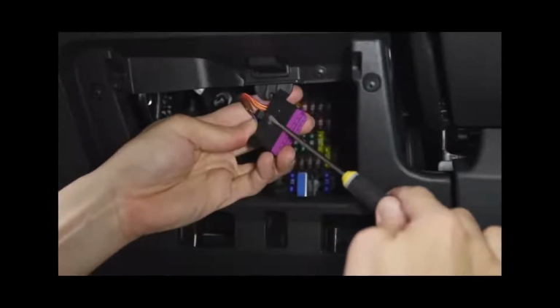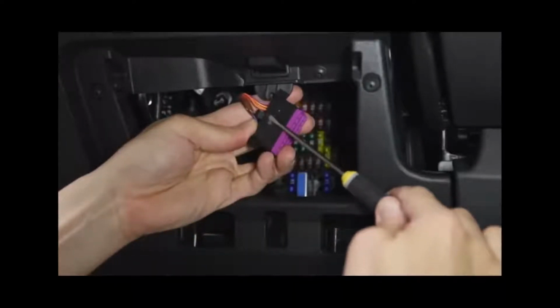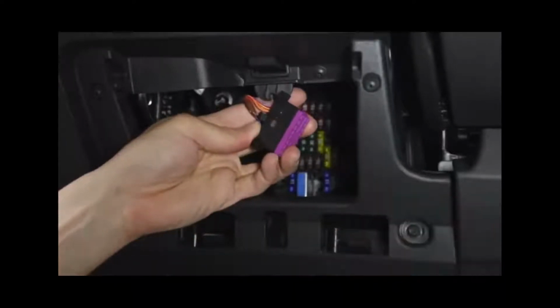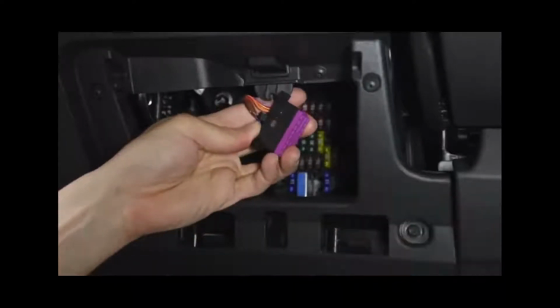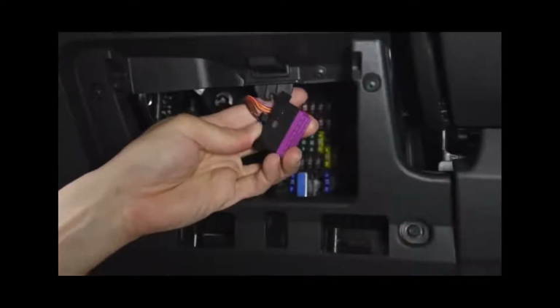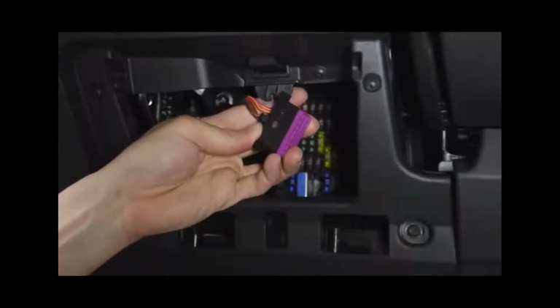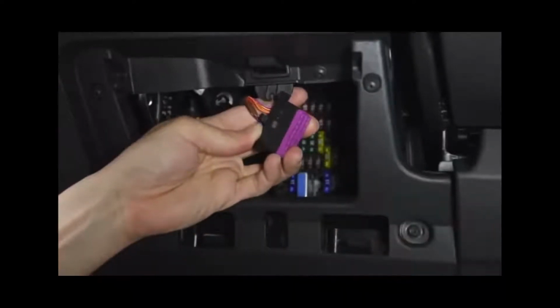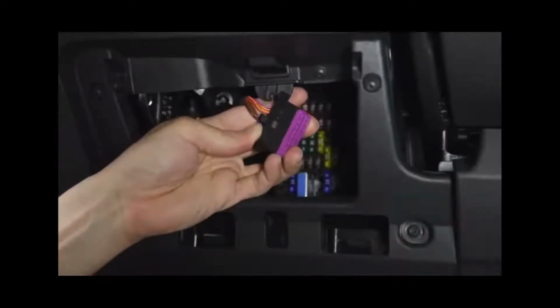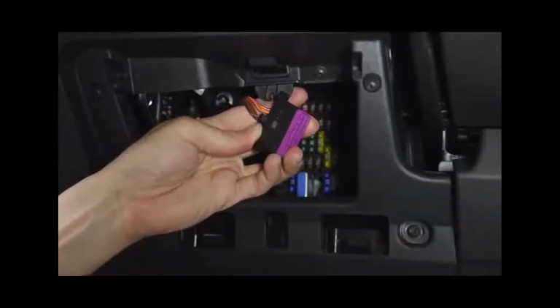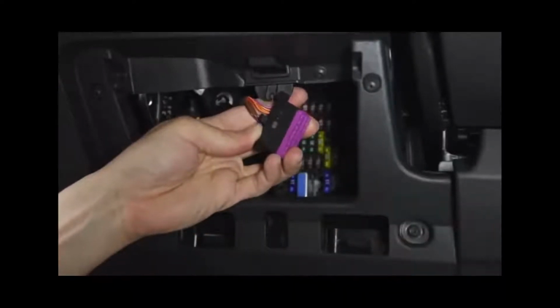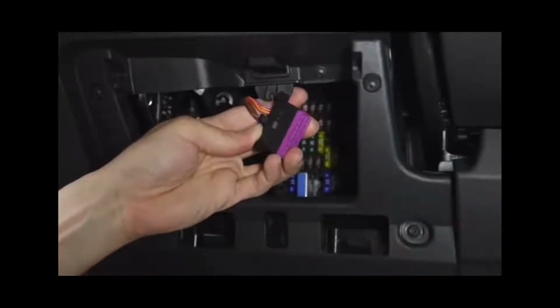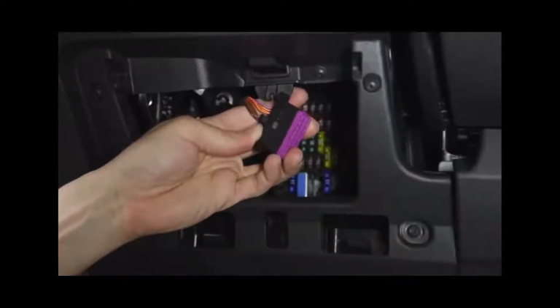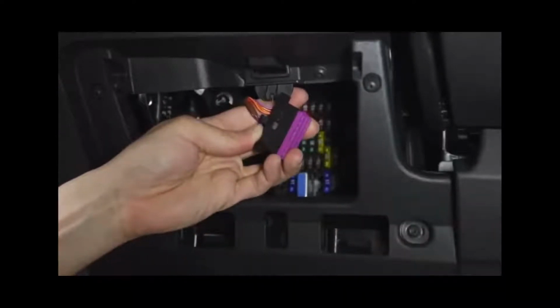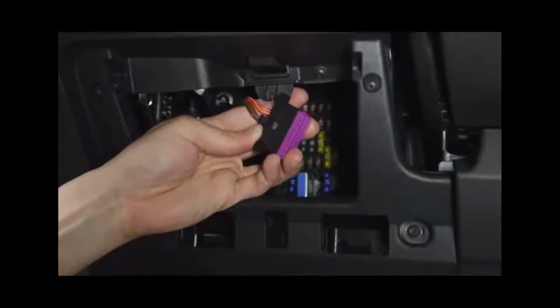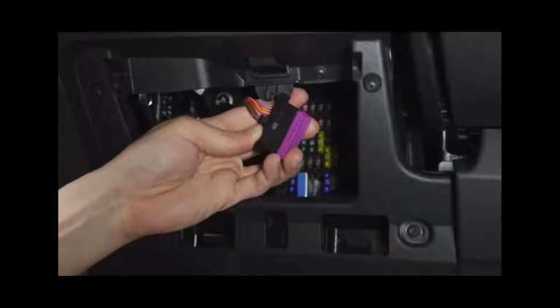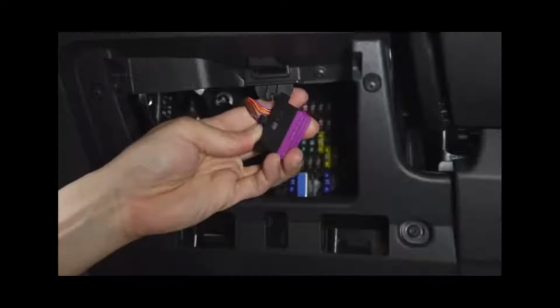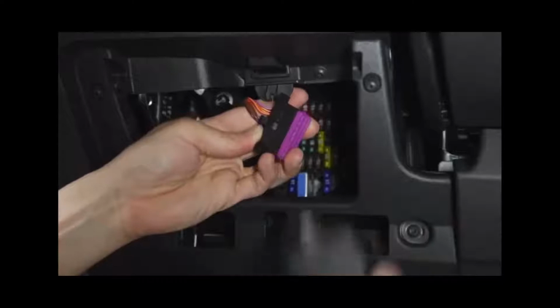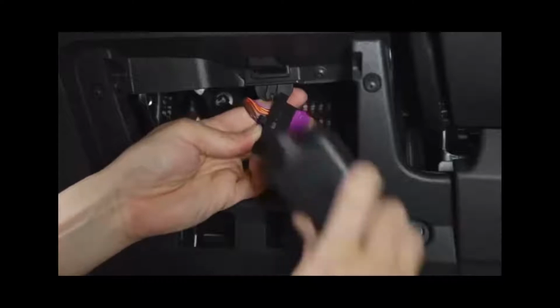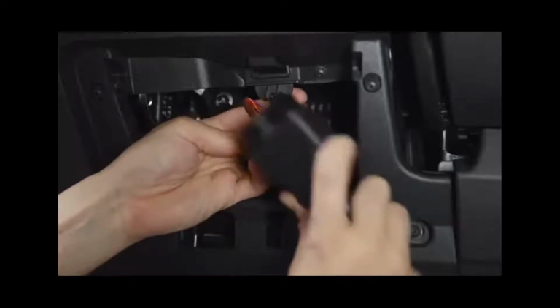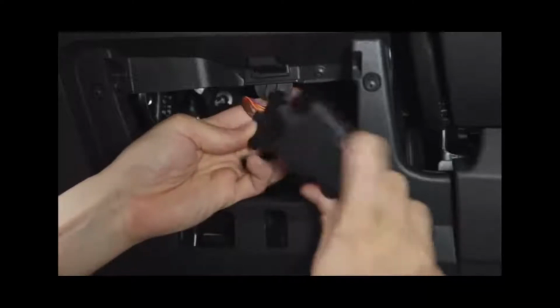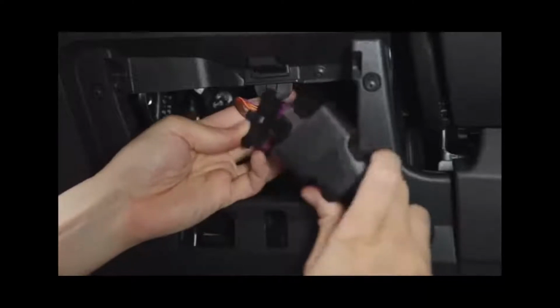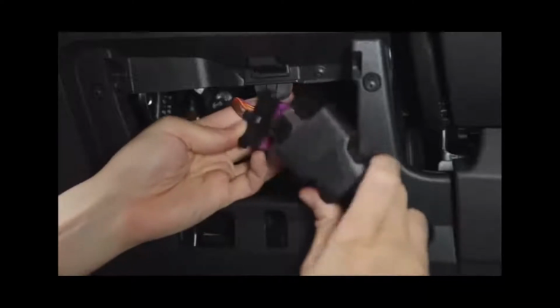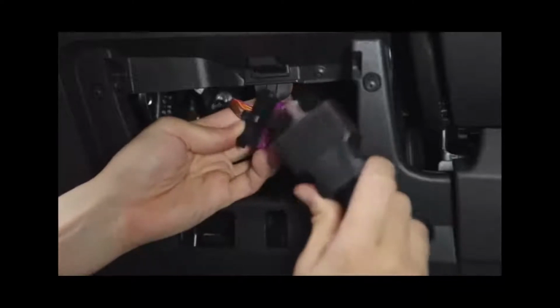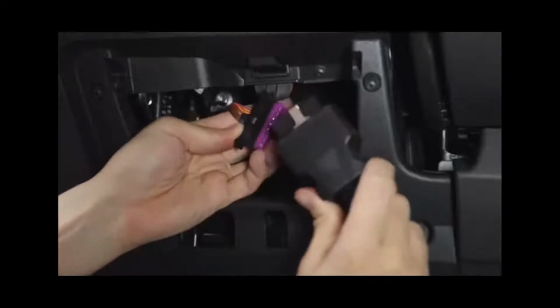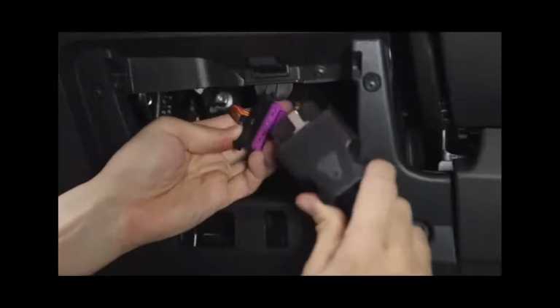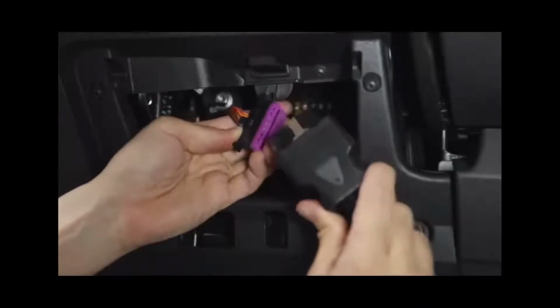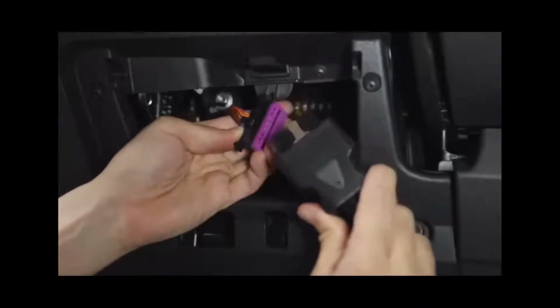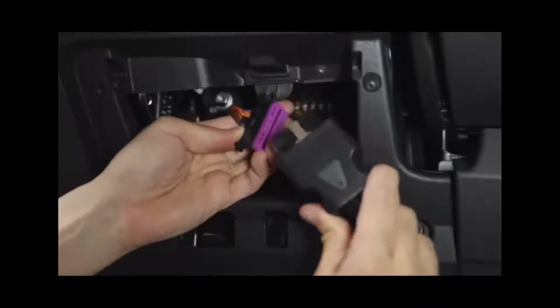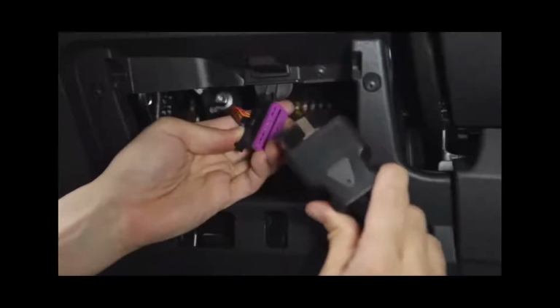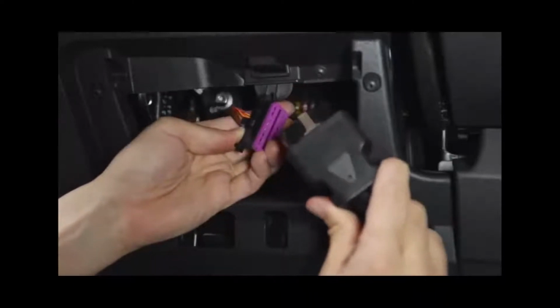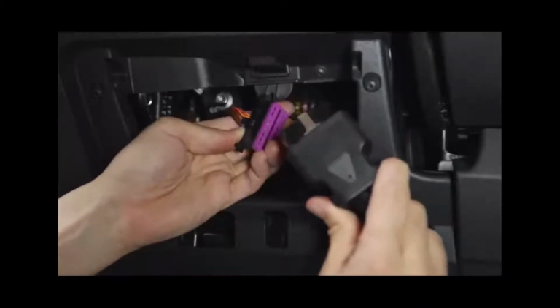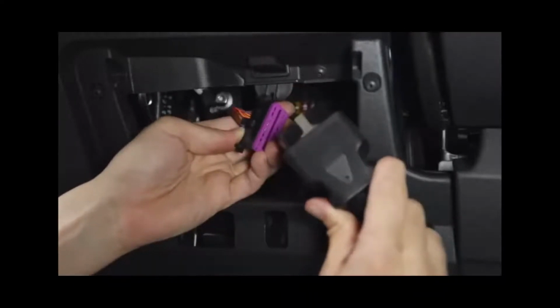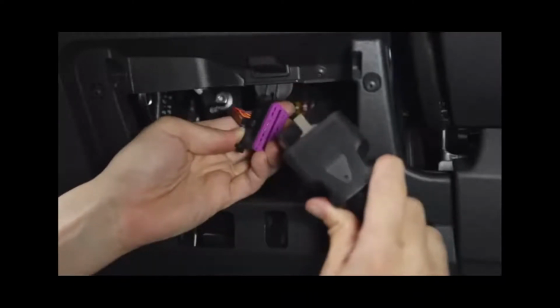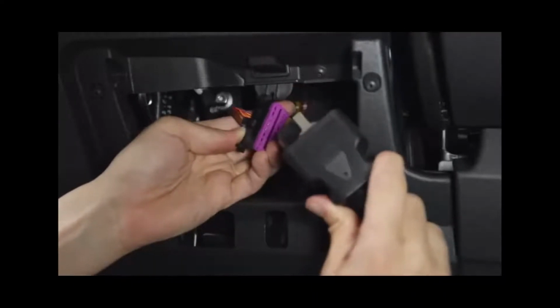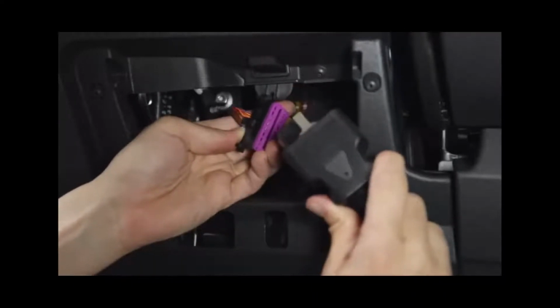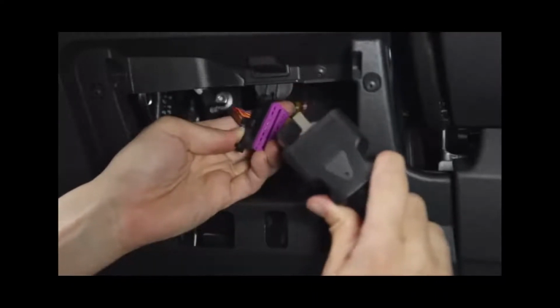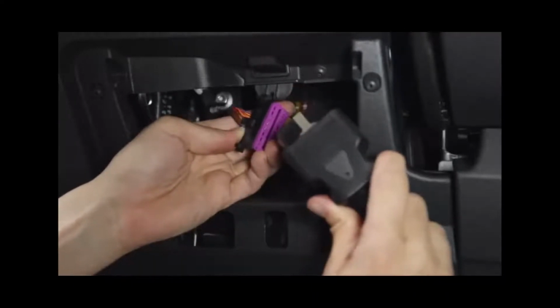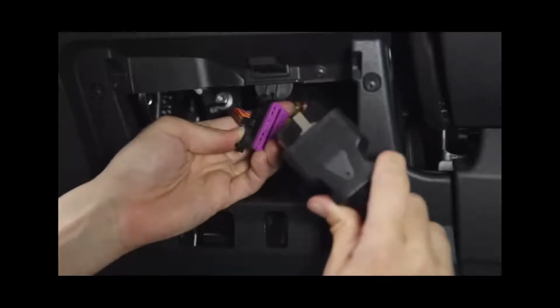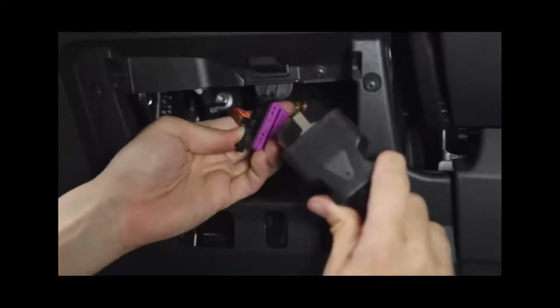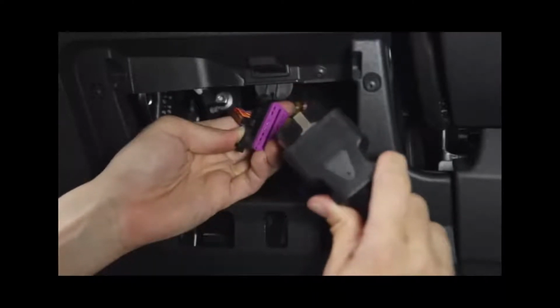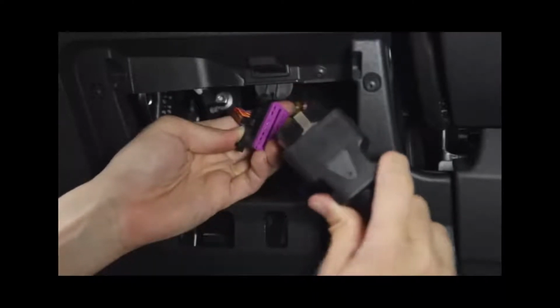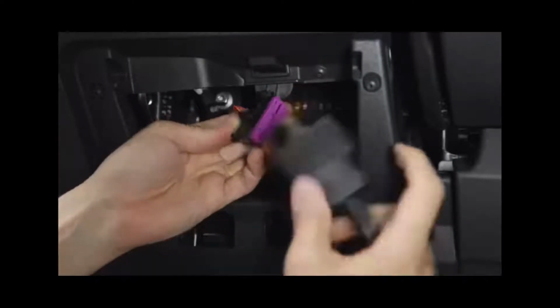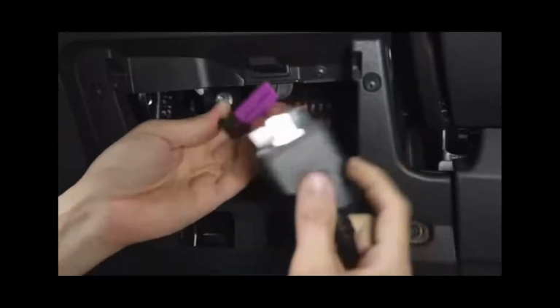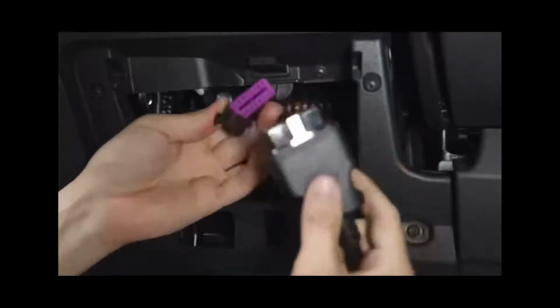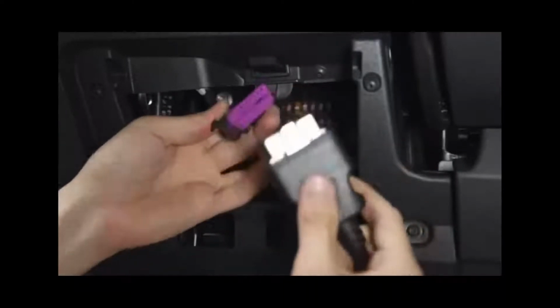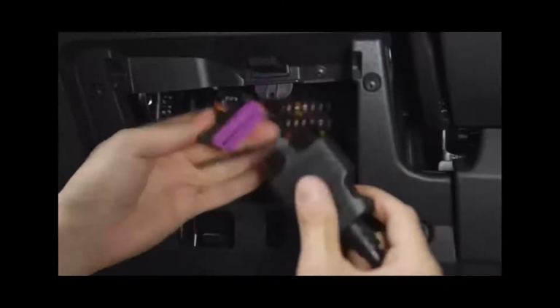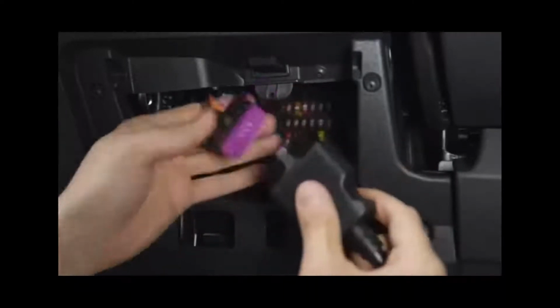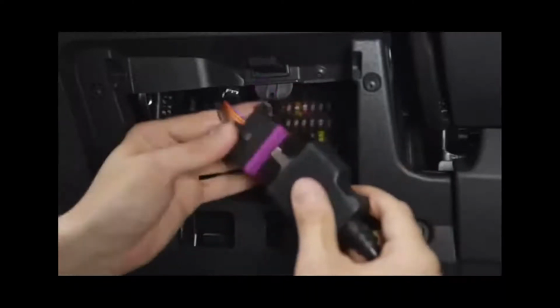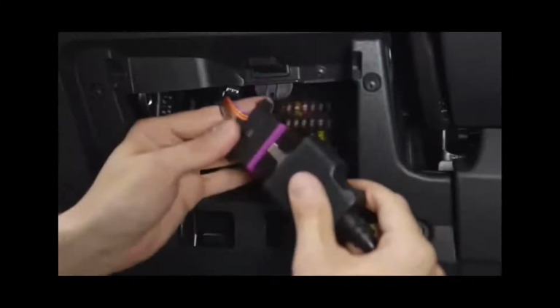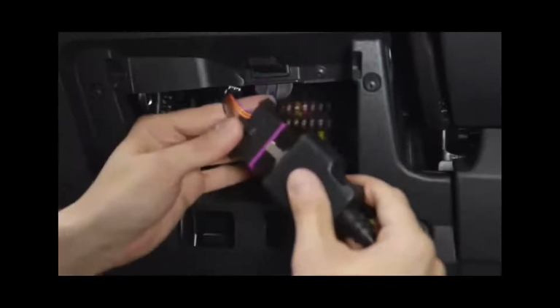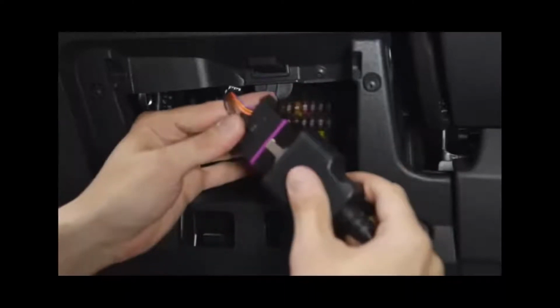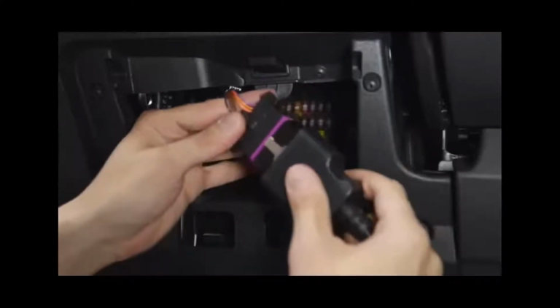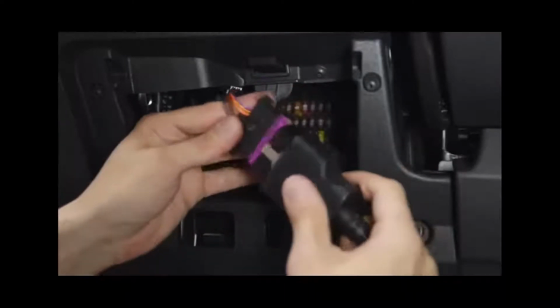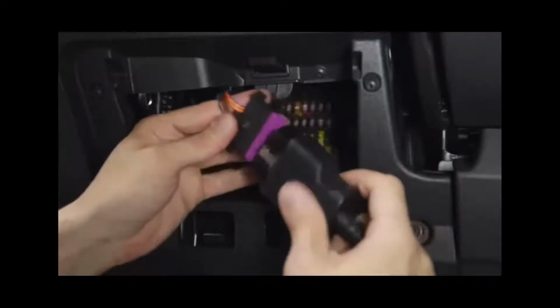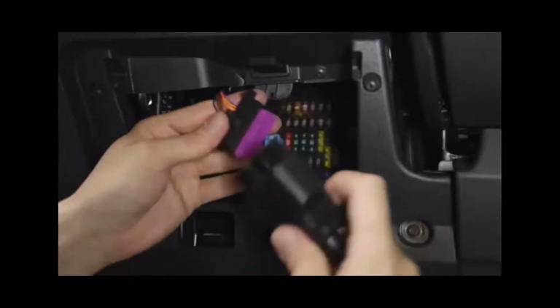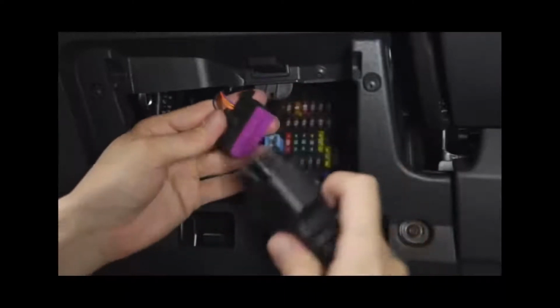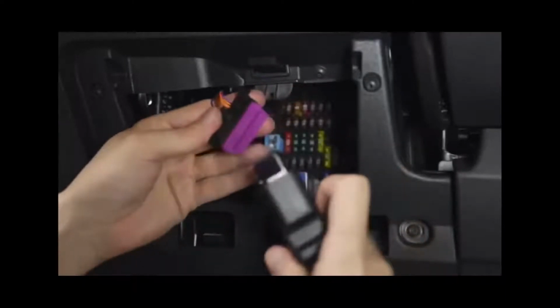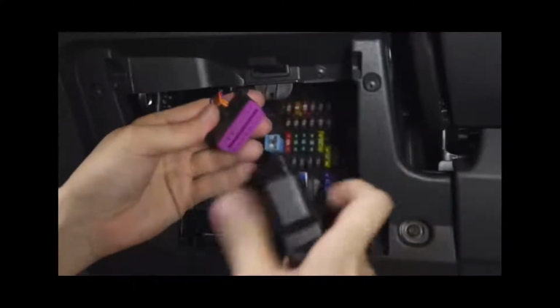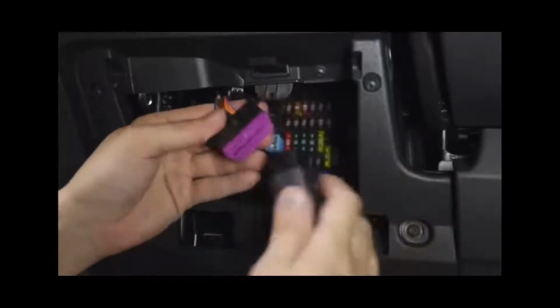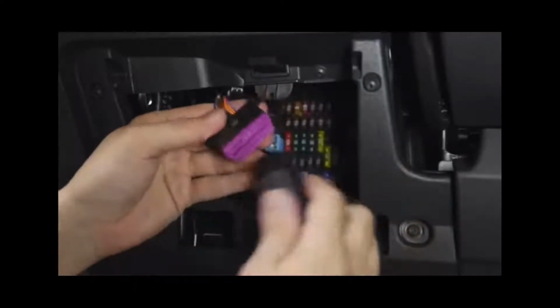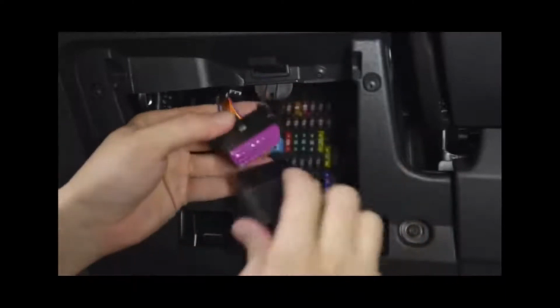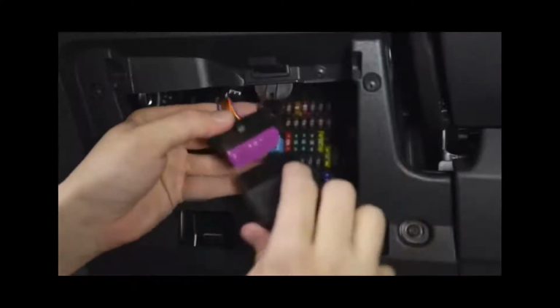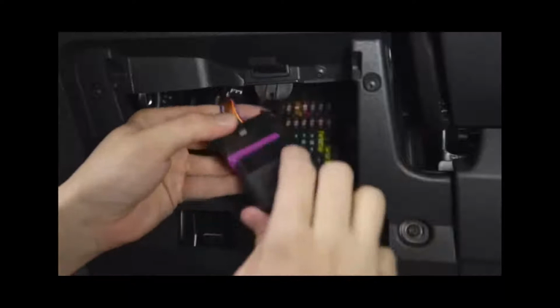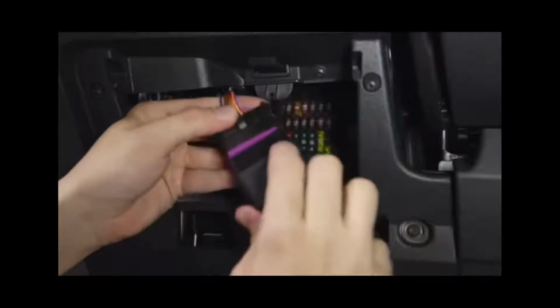Once the dashboard panel is removed, connect the 16-pin male connector of the harness cable to the OBD2 connector.